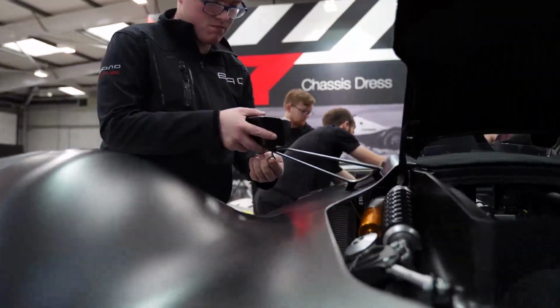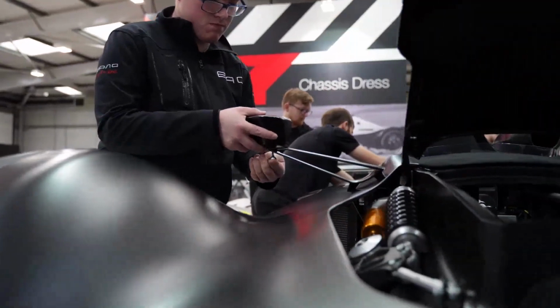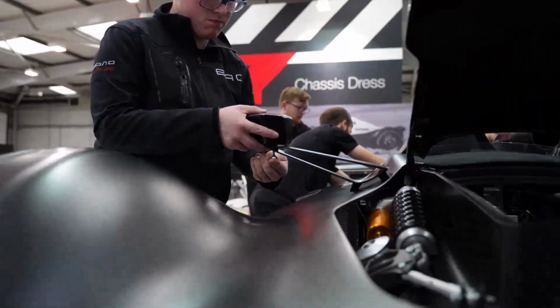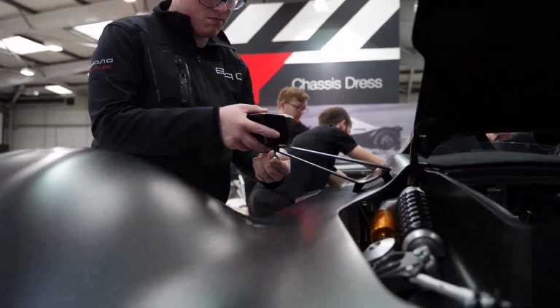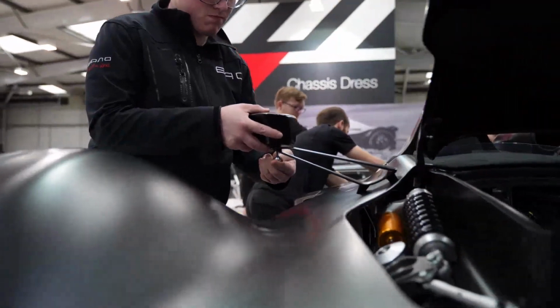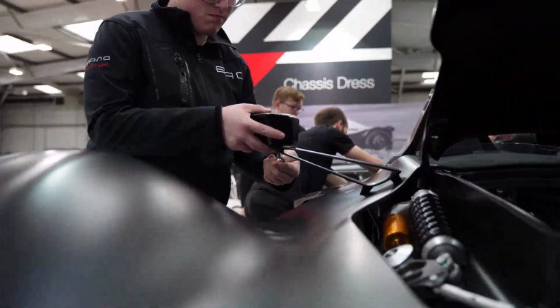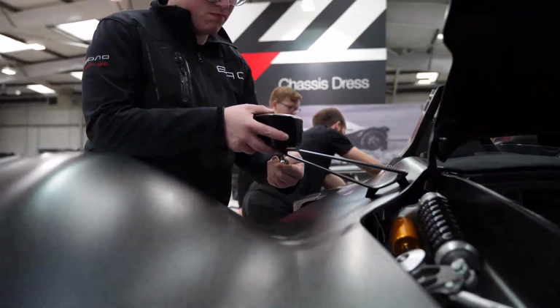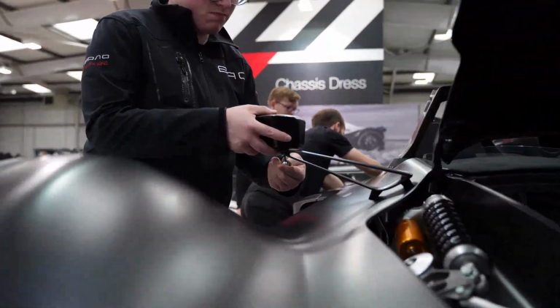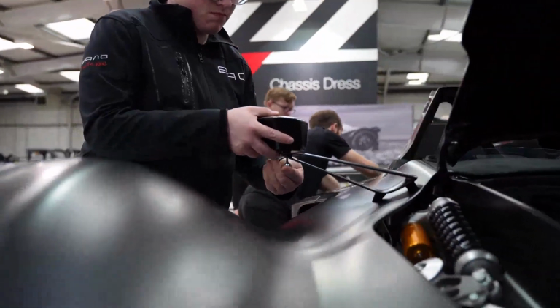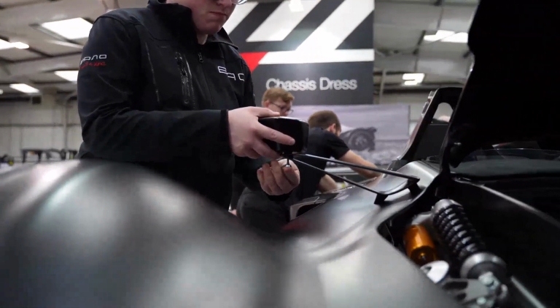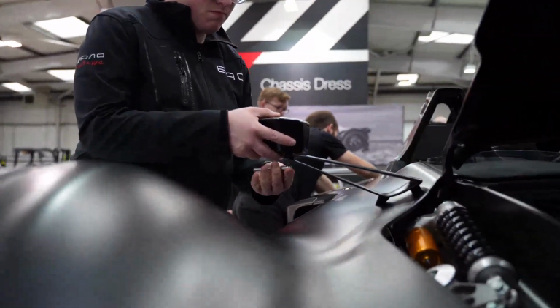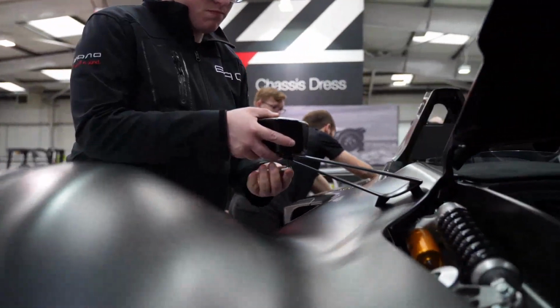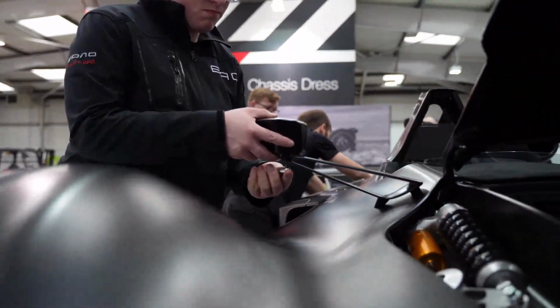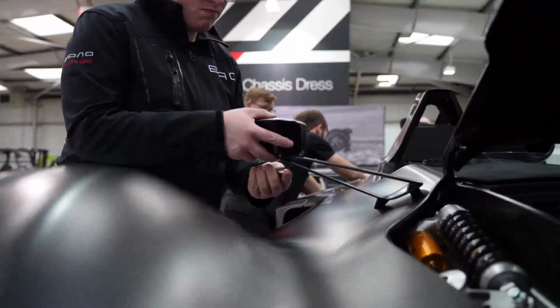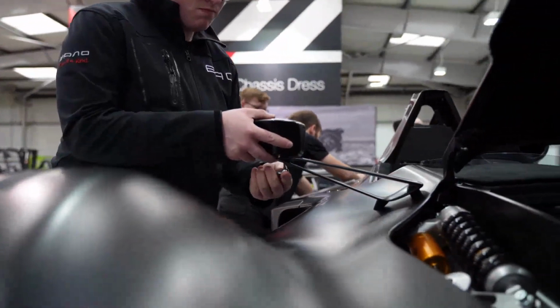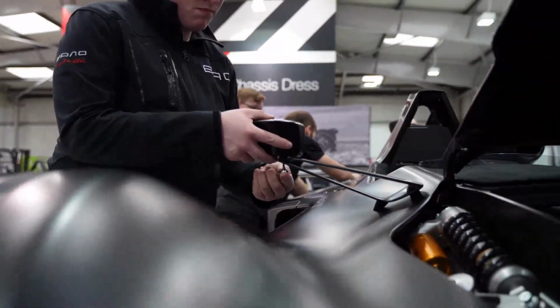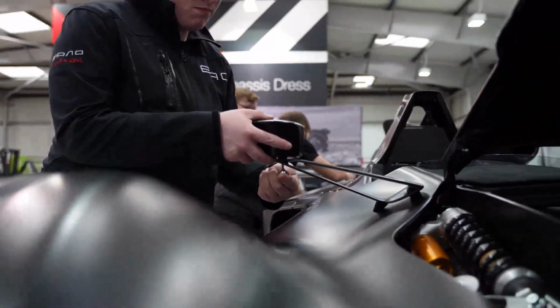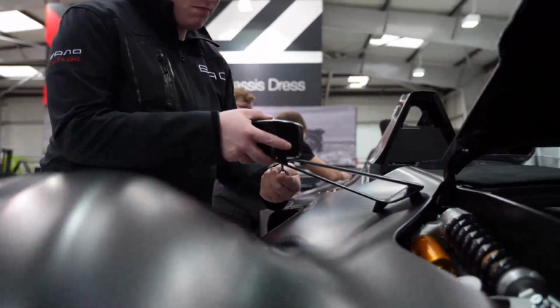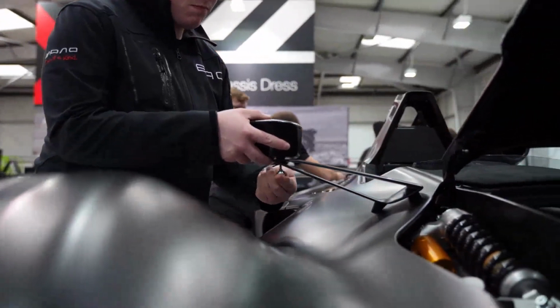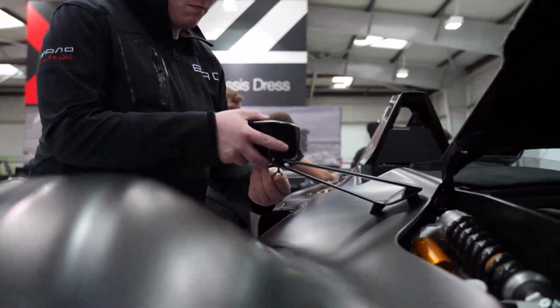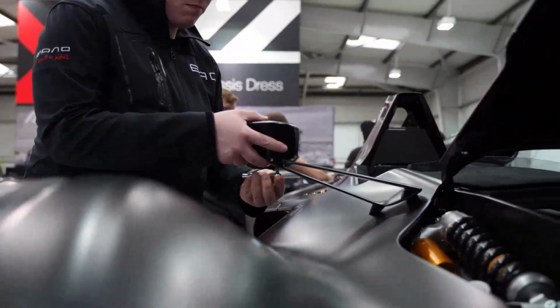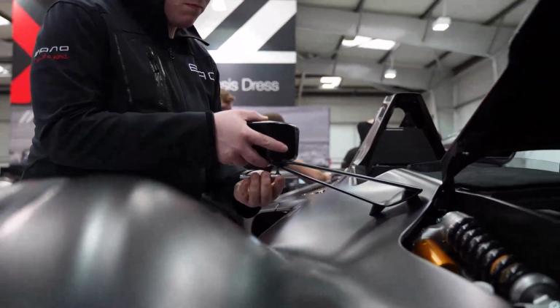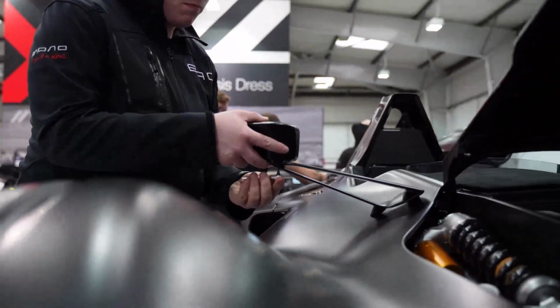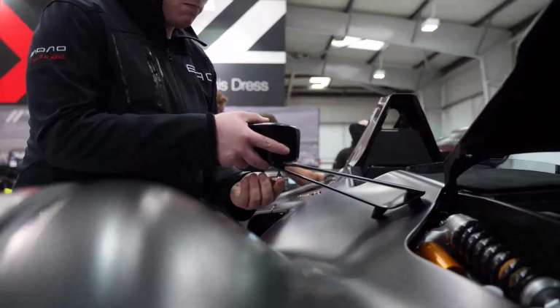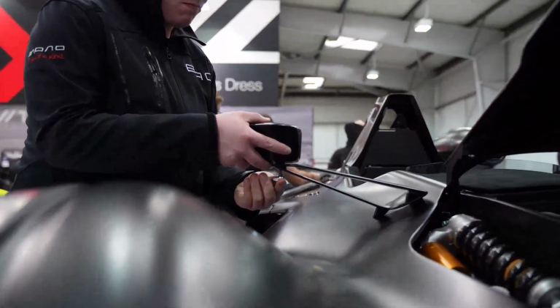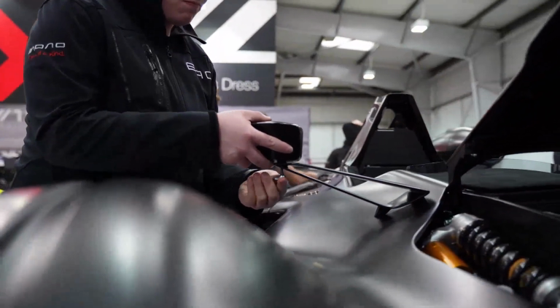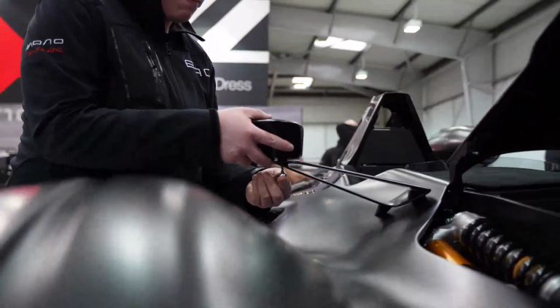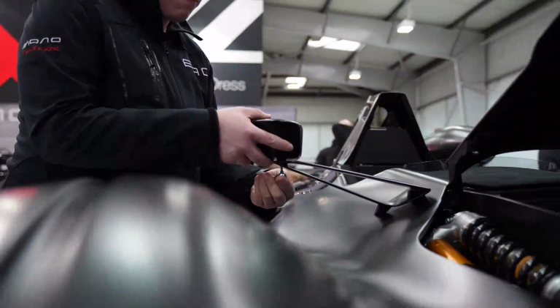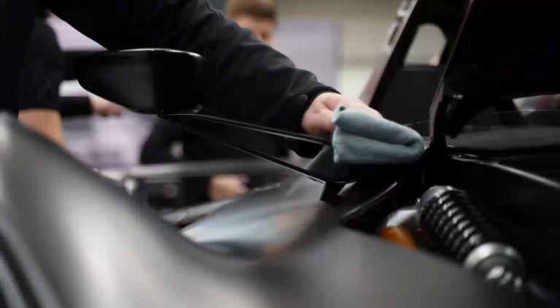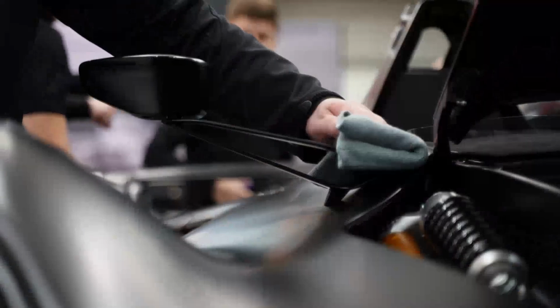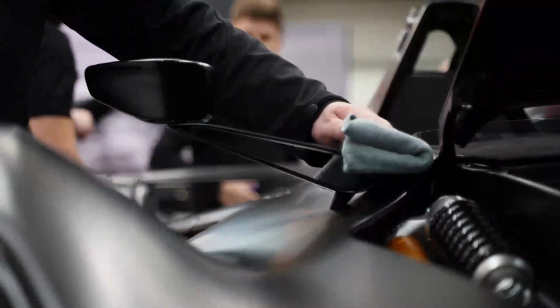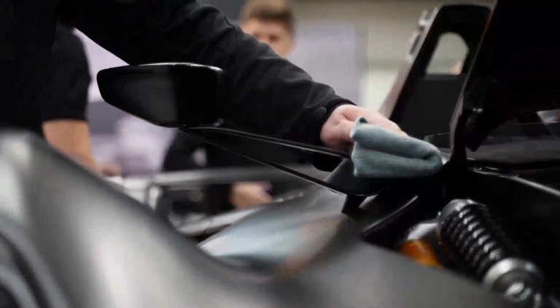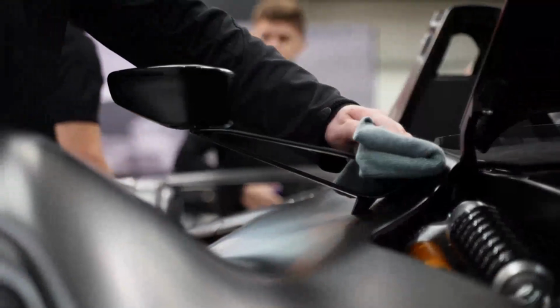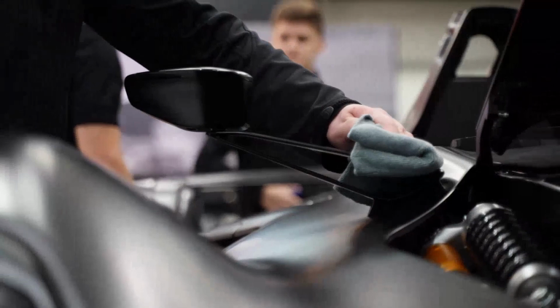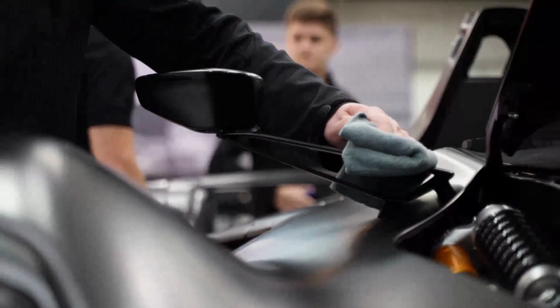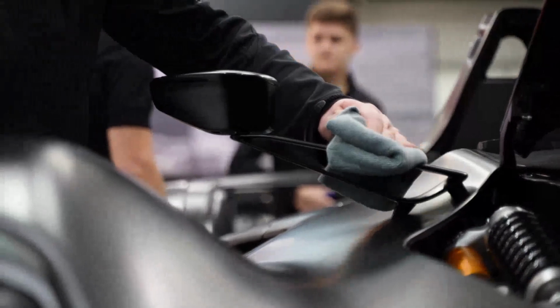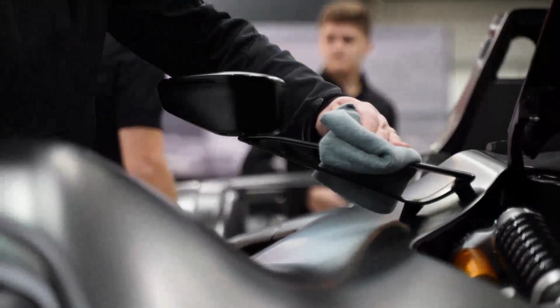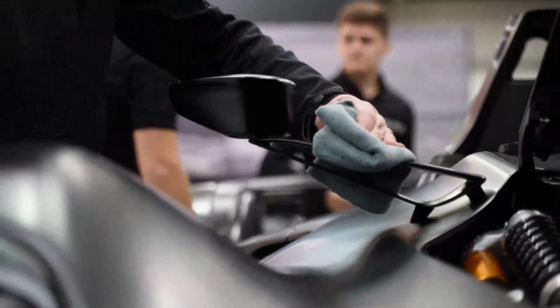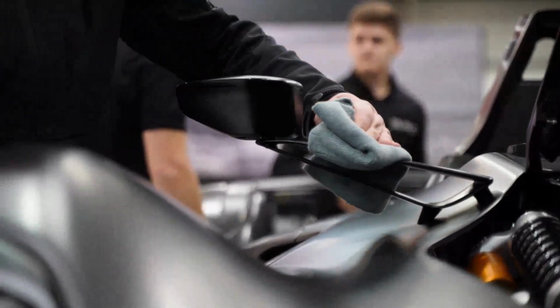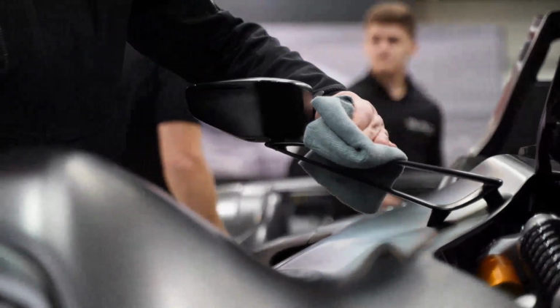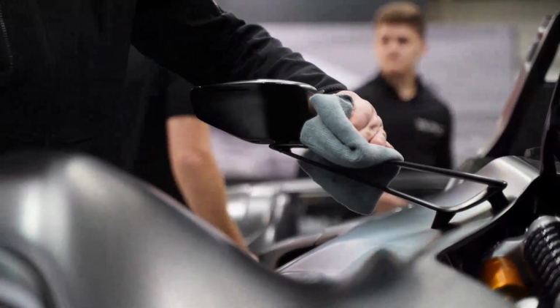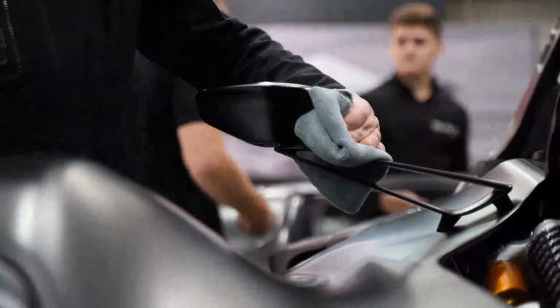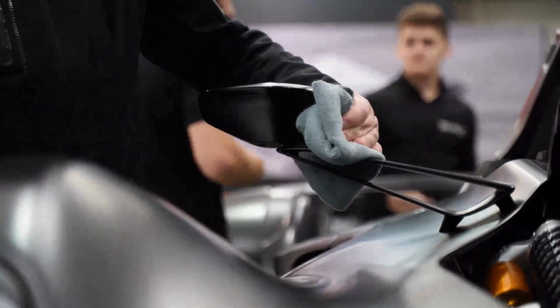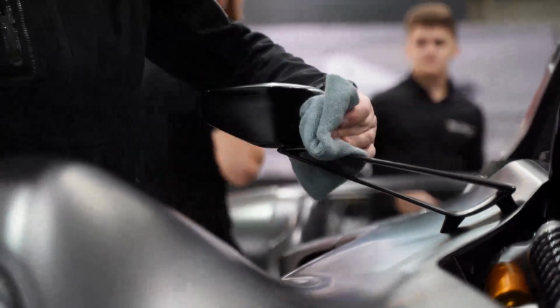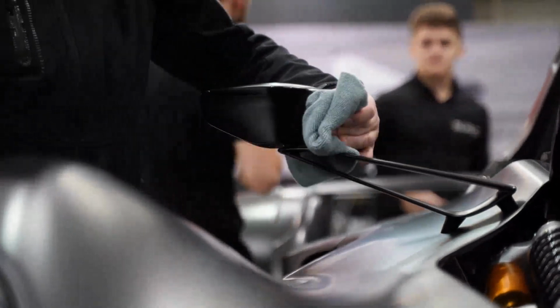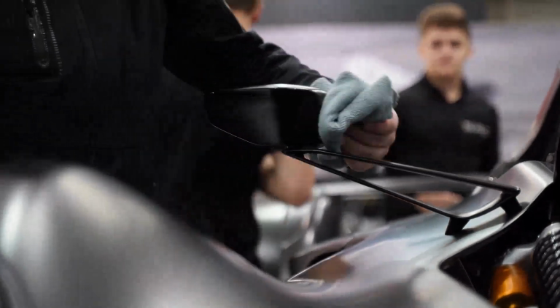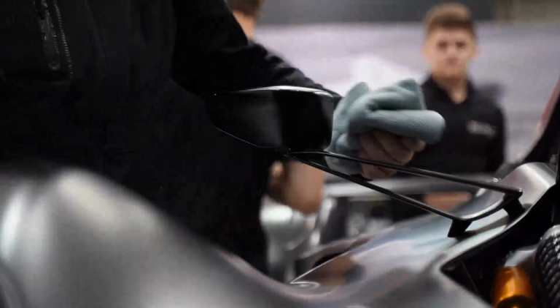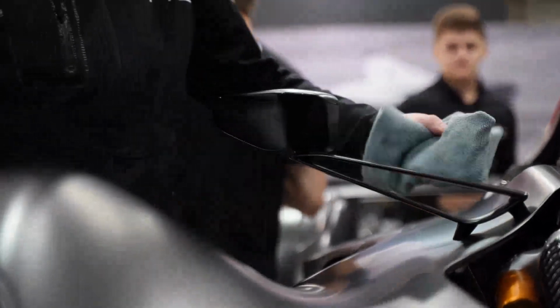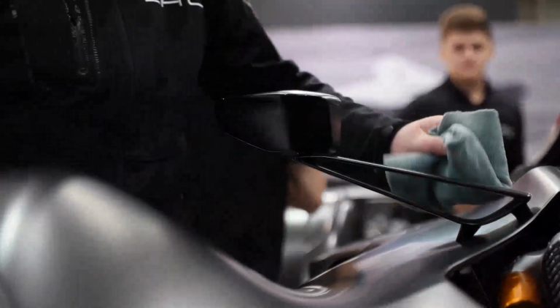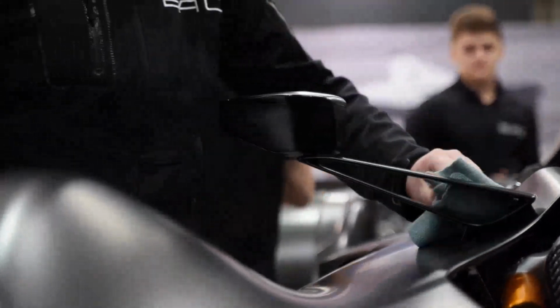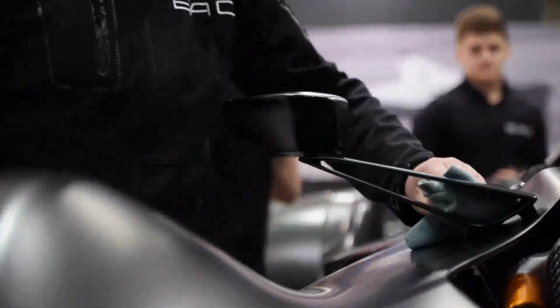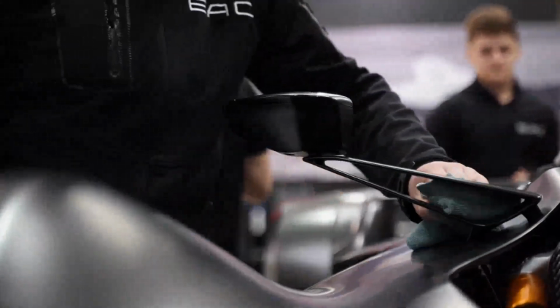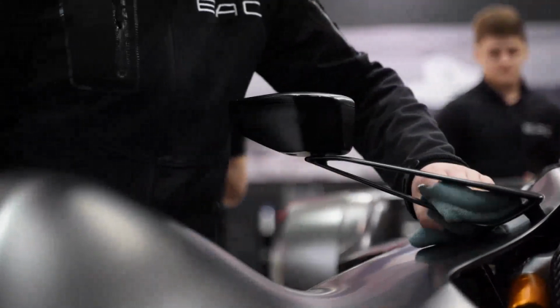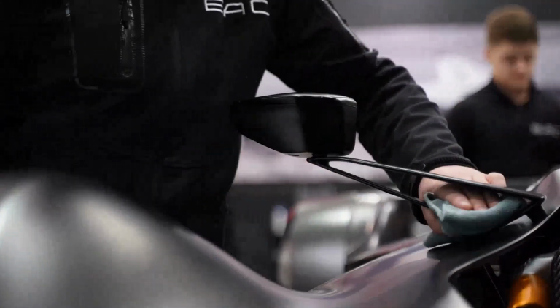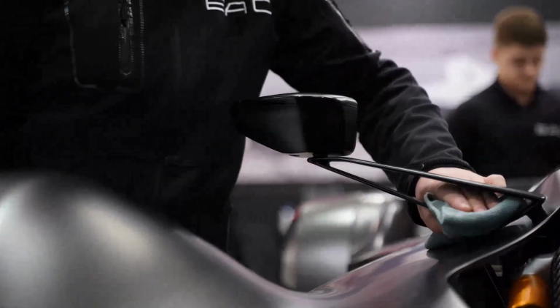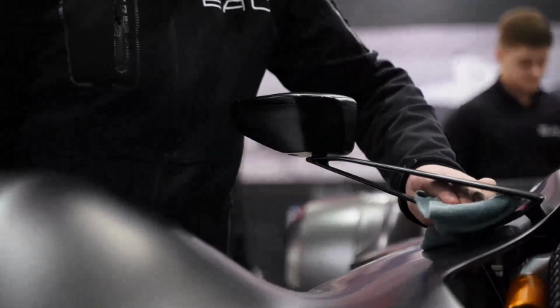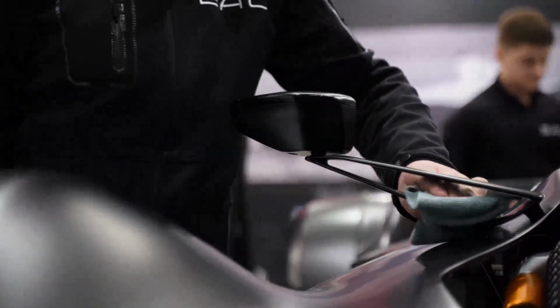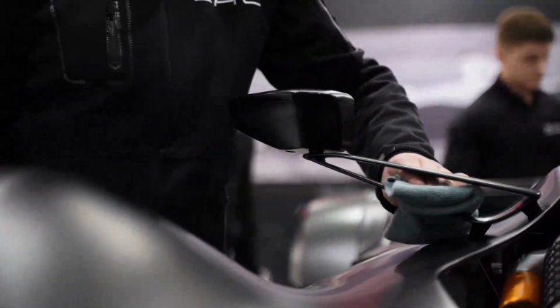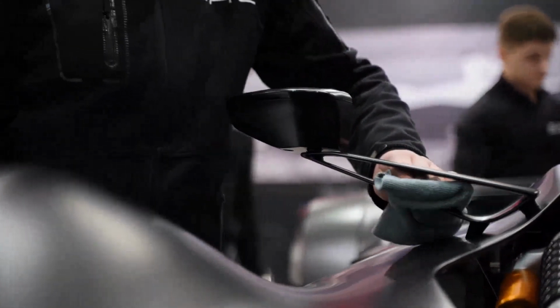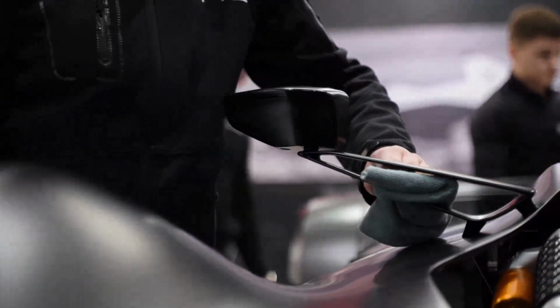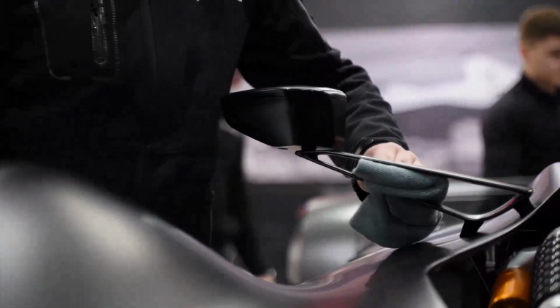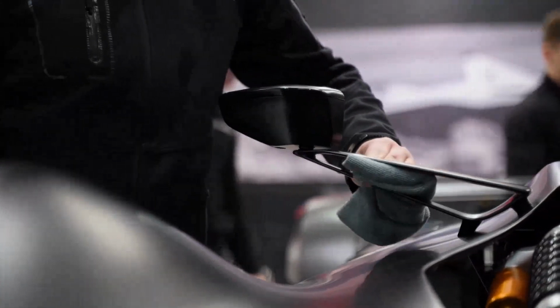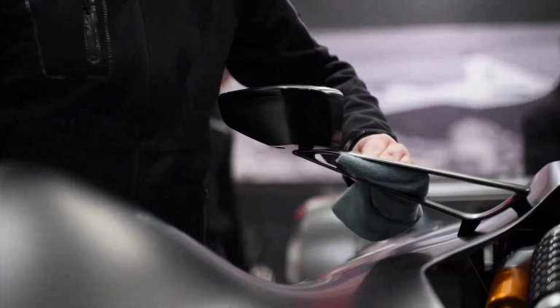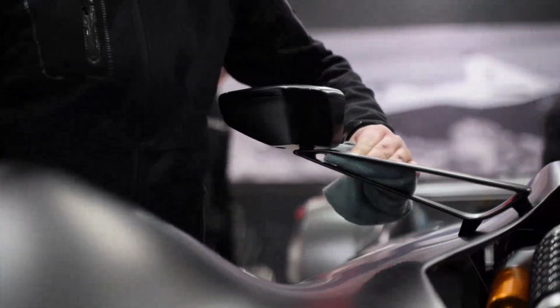These are Covestro materials, which are reinforced with carbon fibre, making them strong and also lightweight for our supercars.